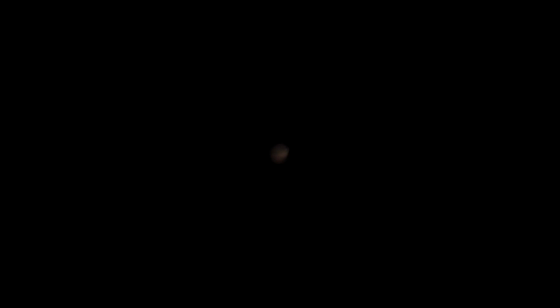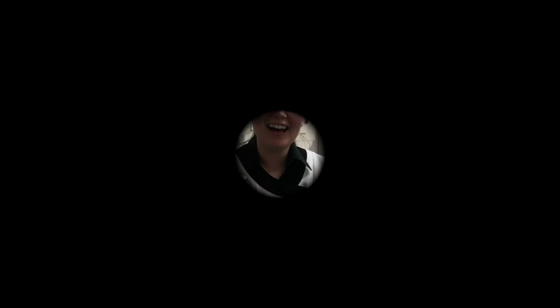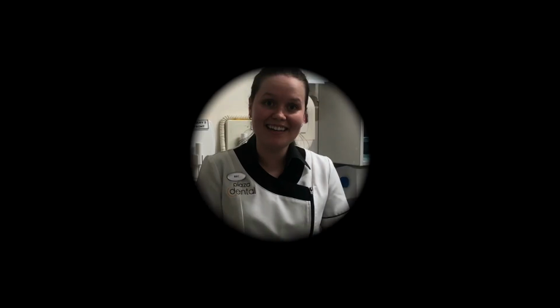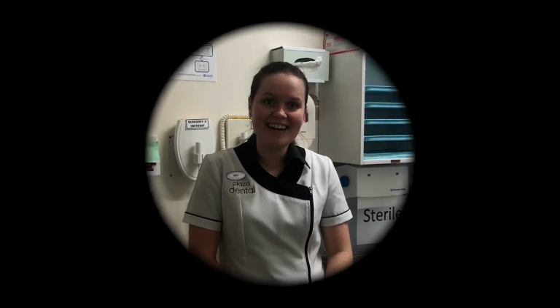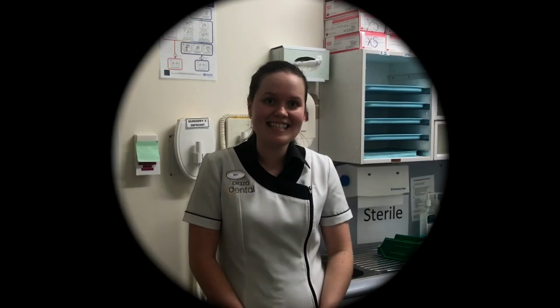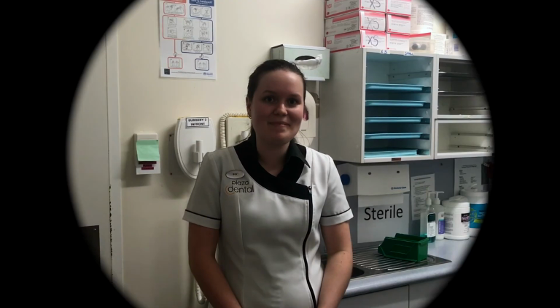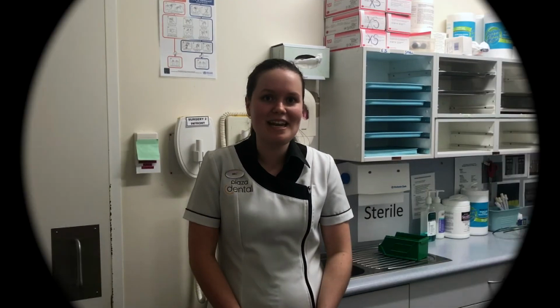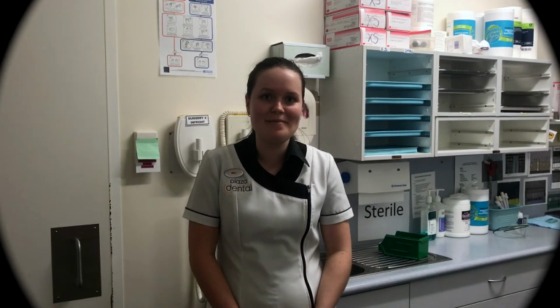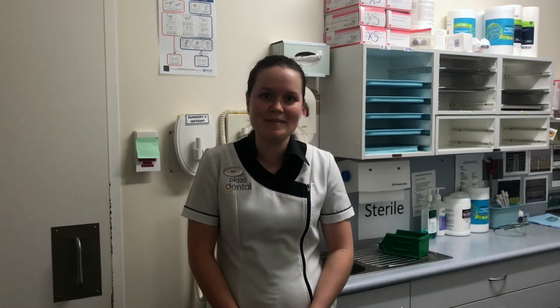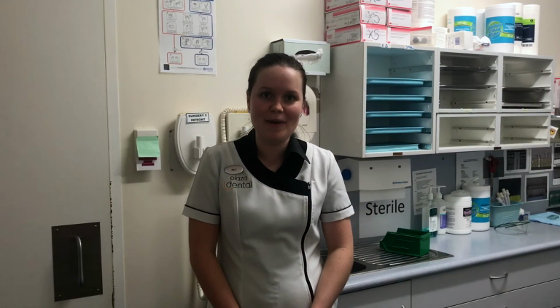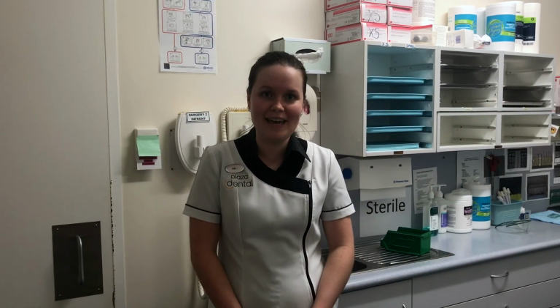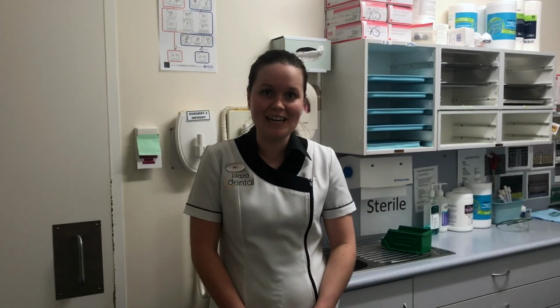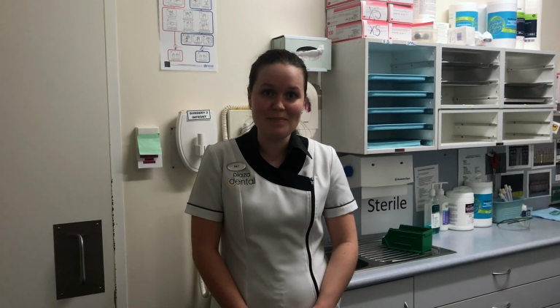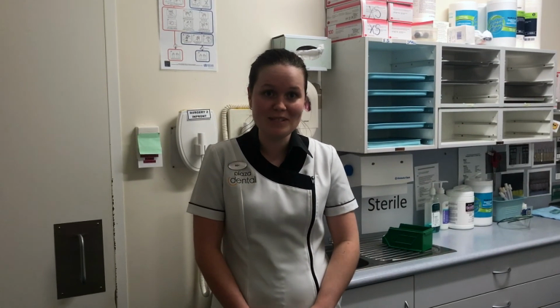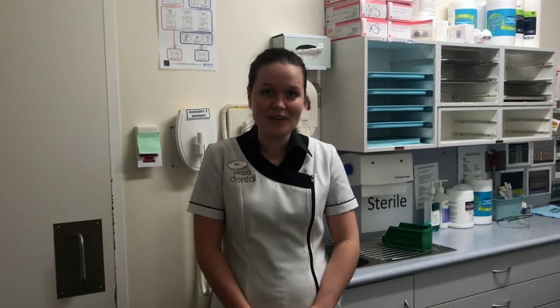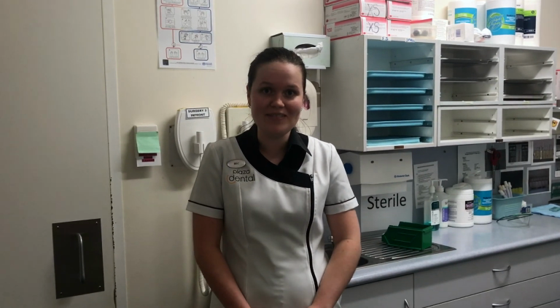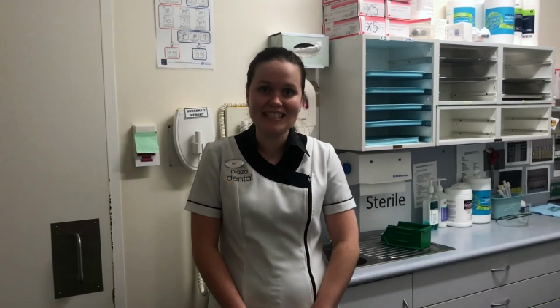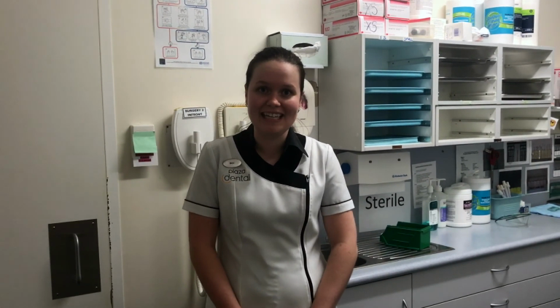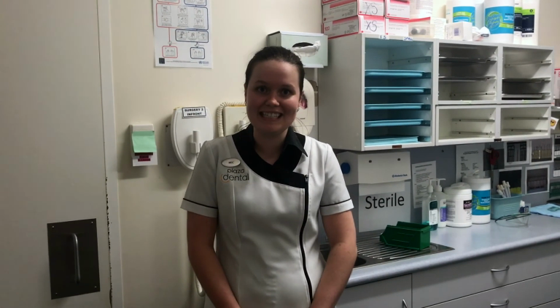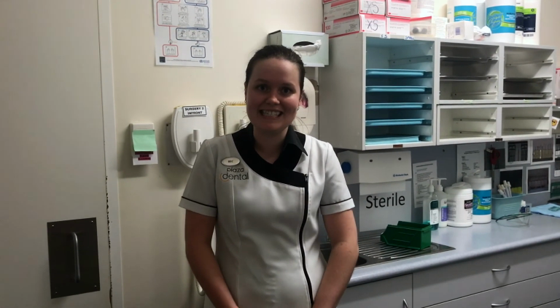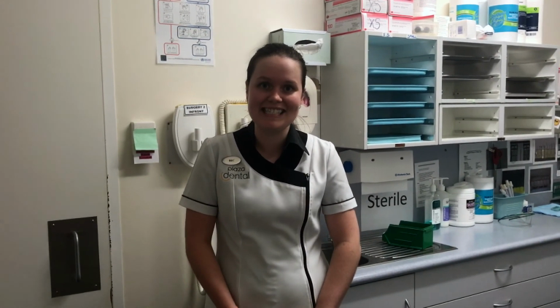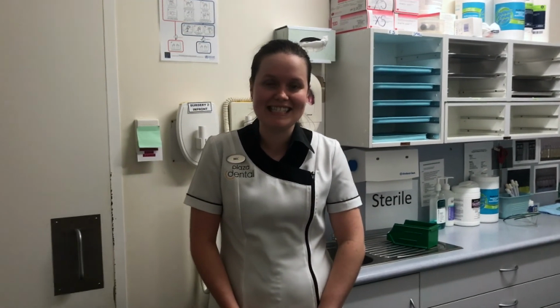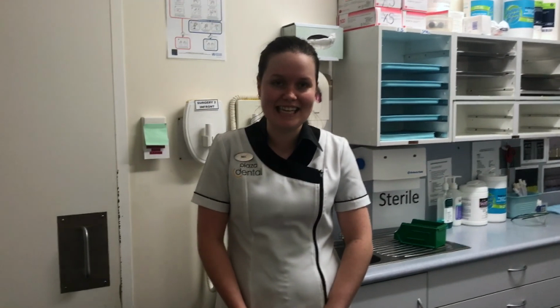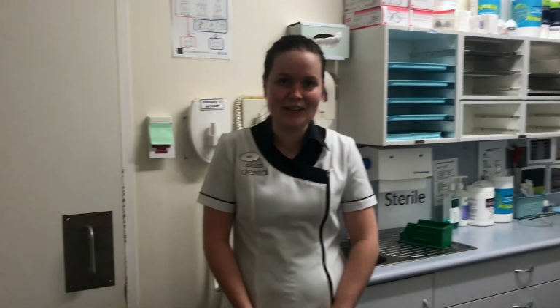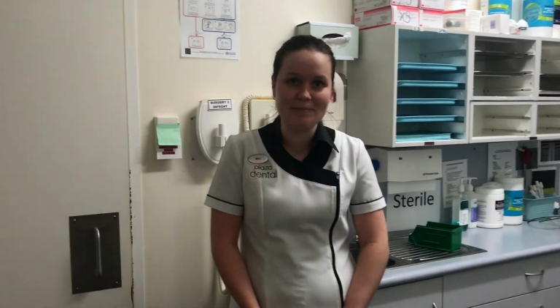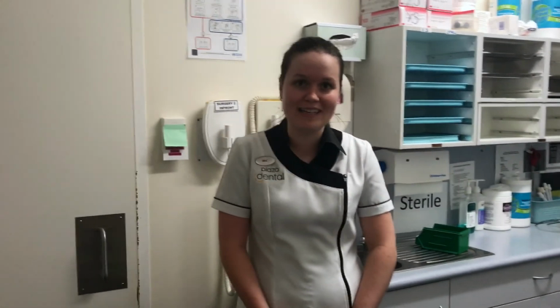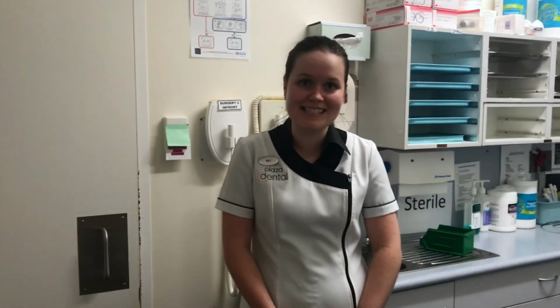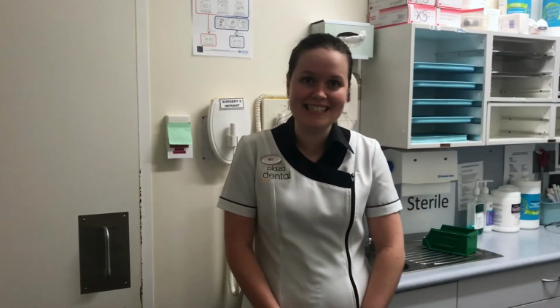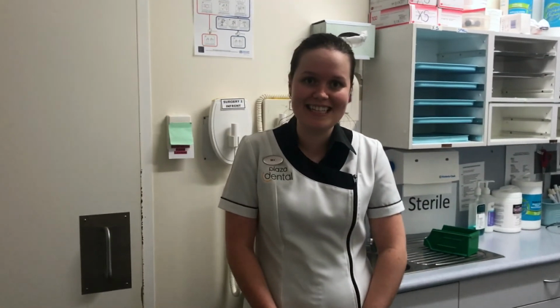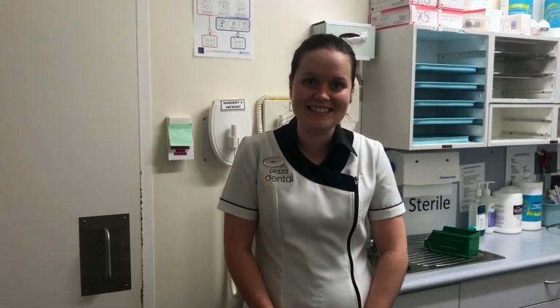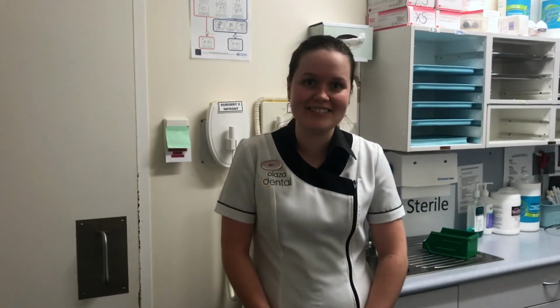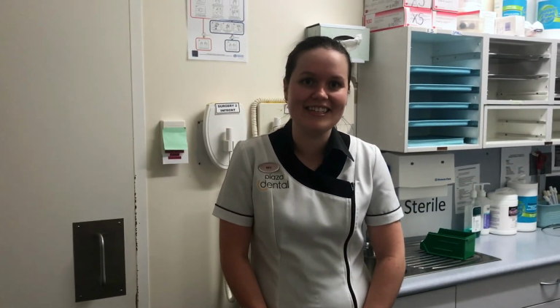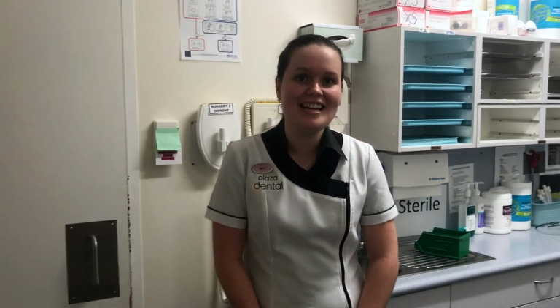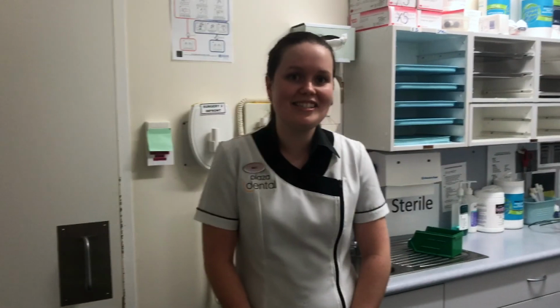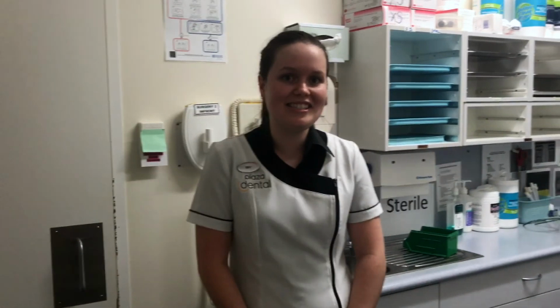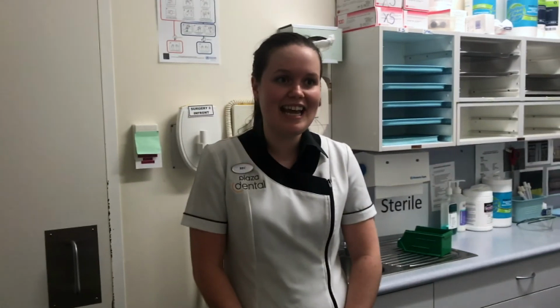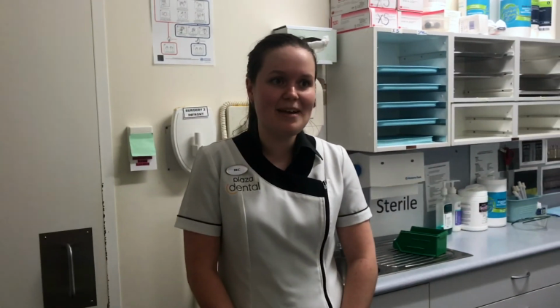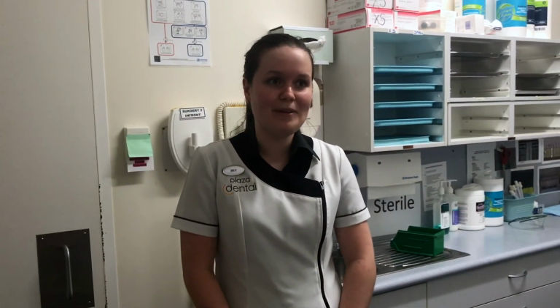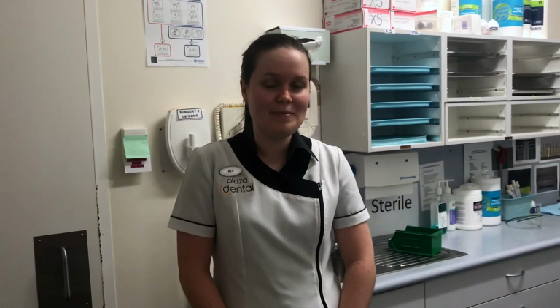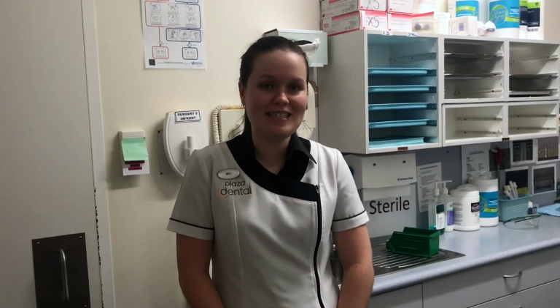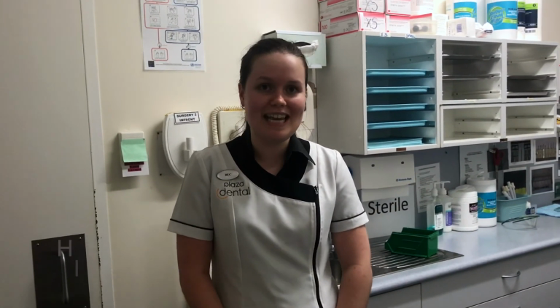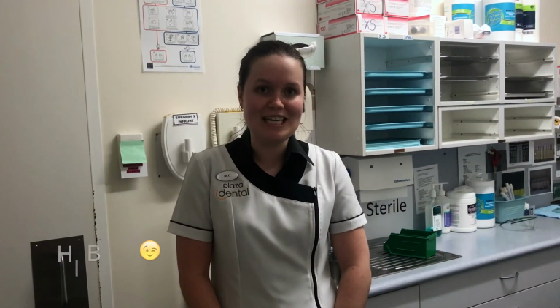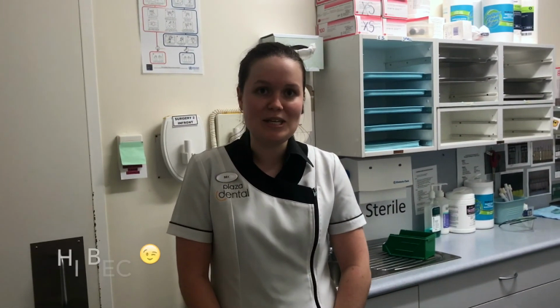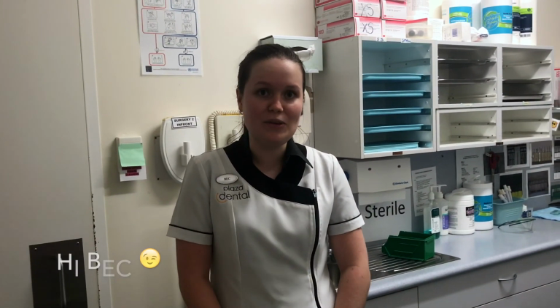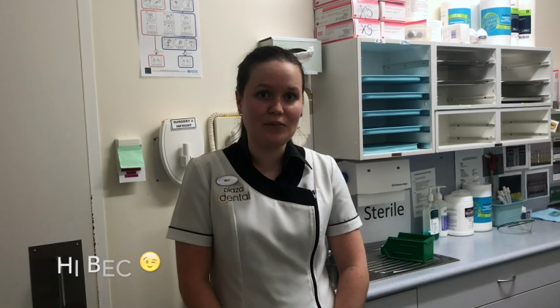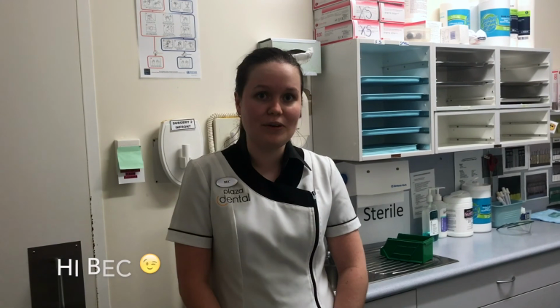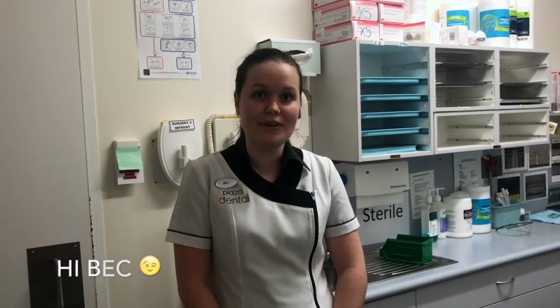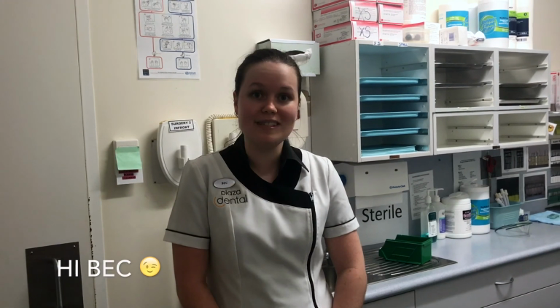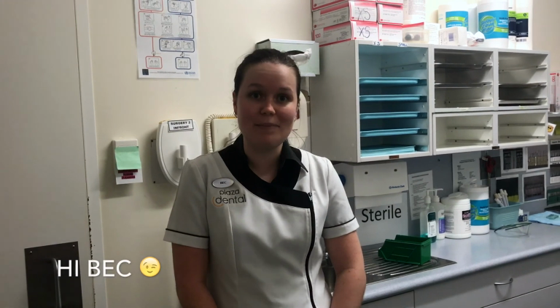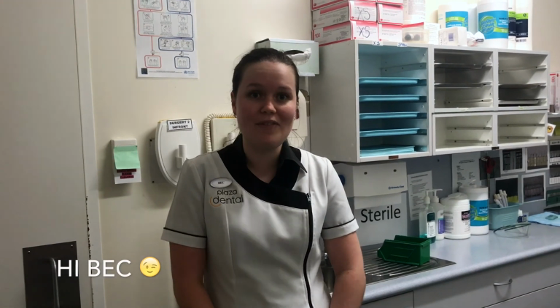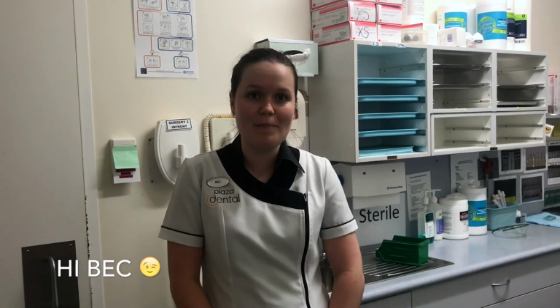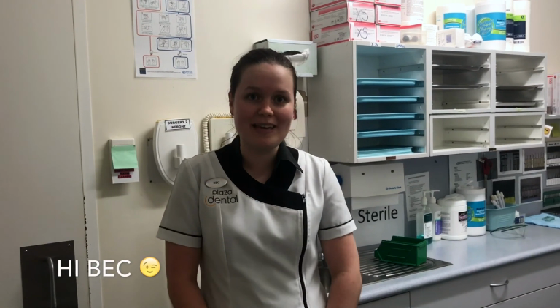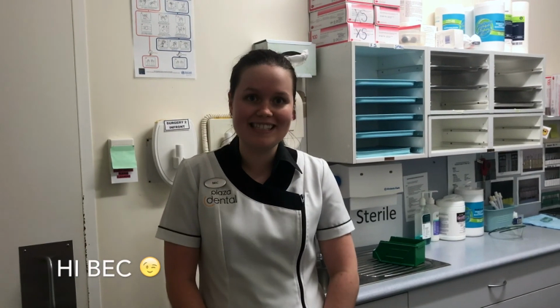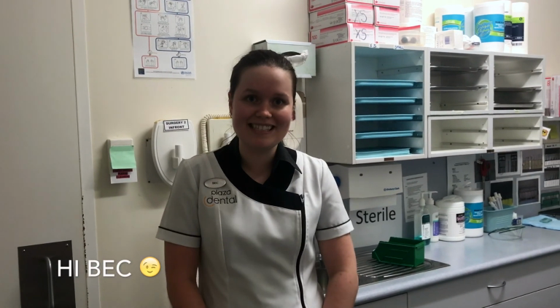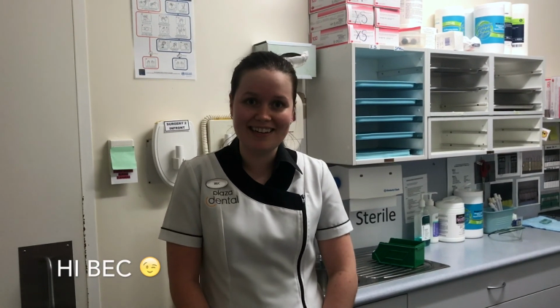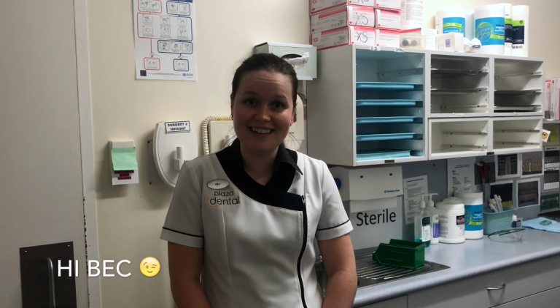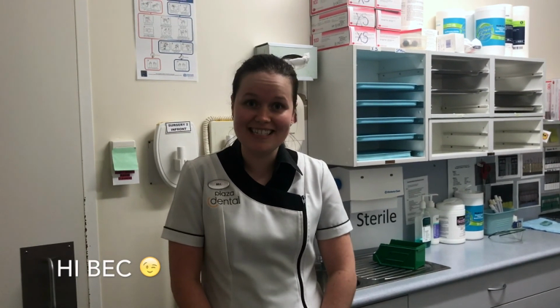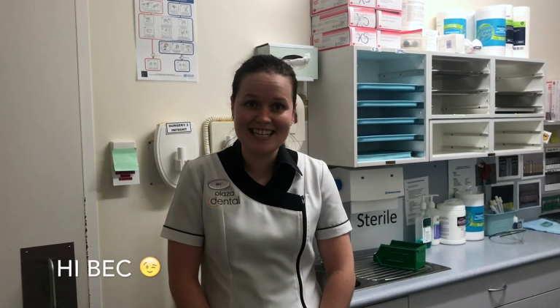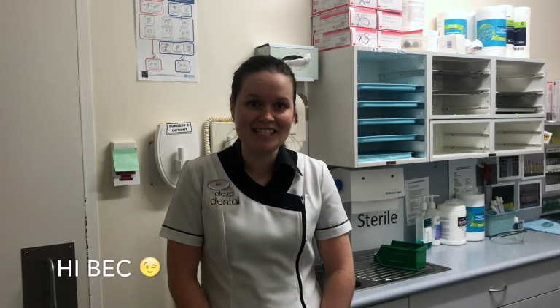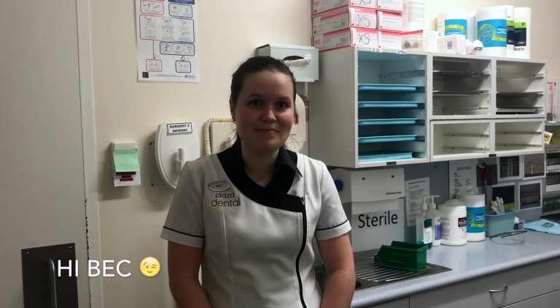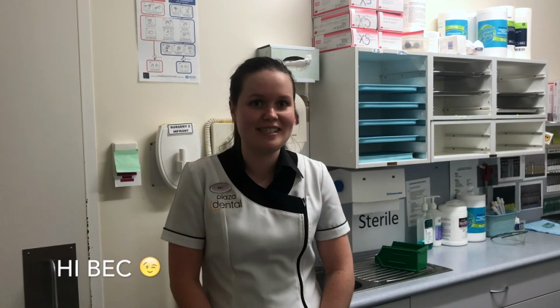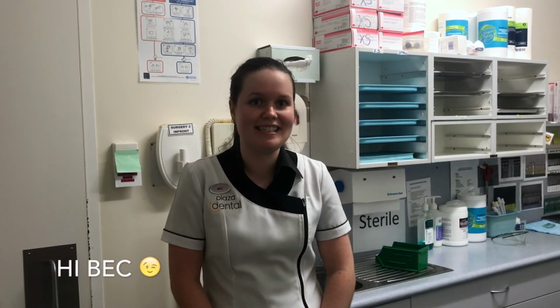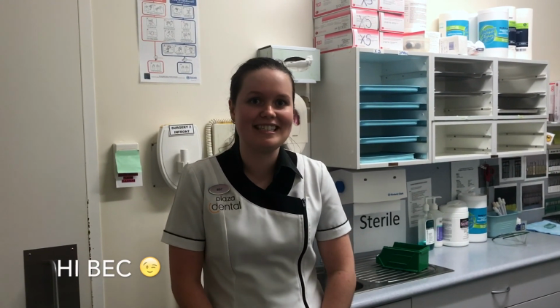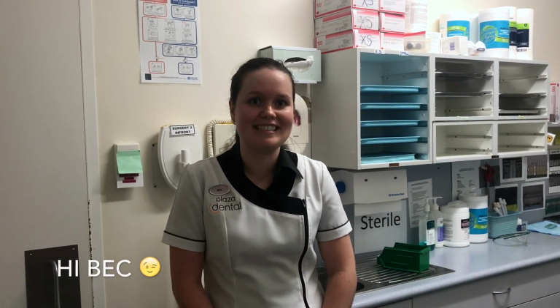Hi guys, my name is Bec and I'm just one of the dental assistants here at Plaza Dental. Today I'm going to be taking you through some of our basic sterilization procedures.